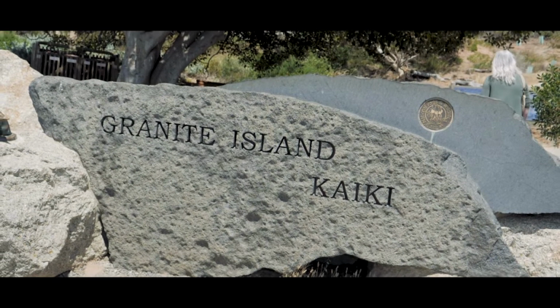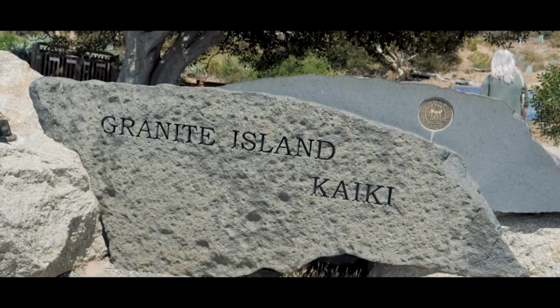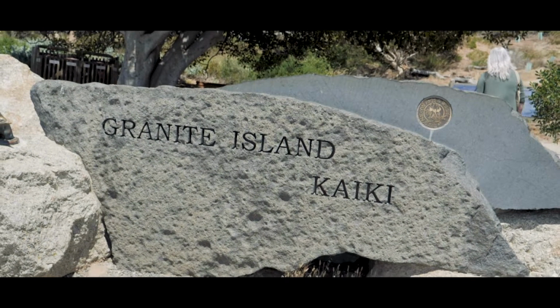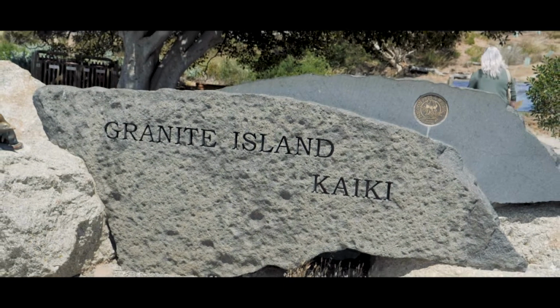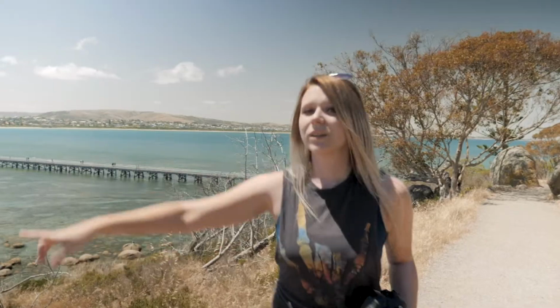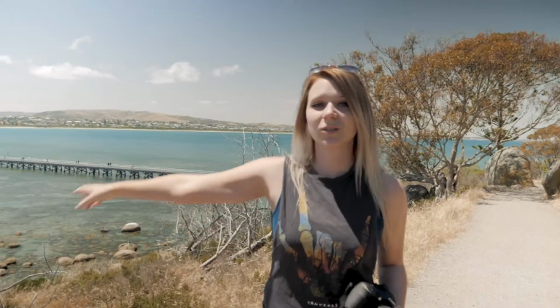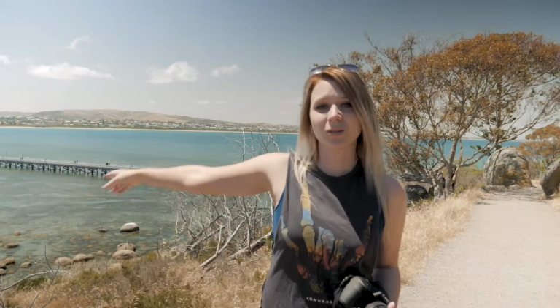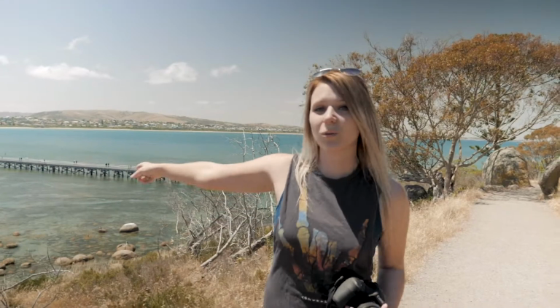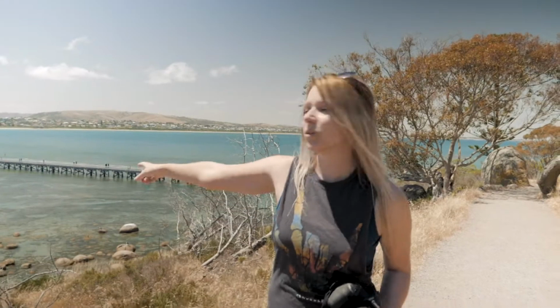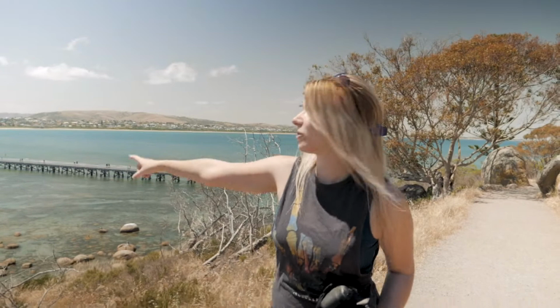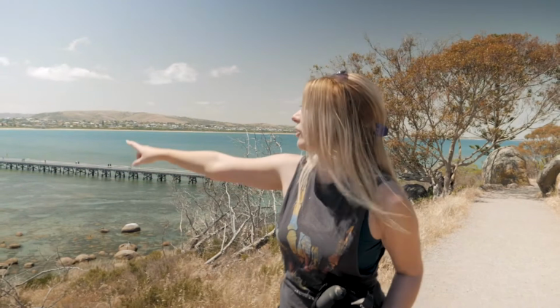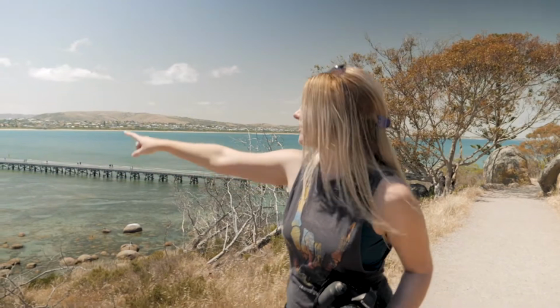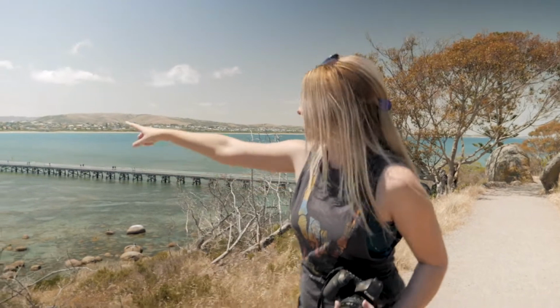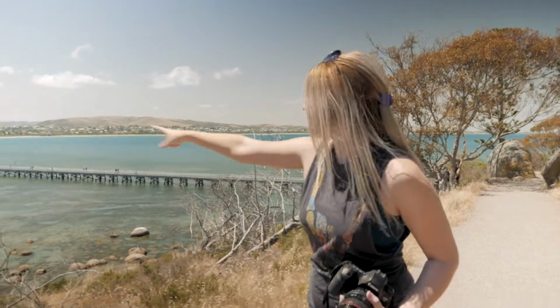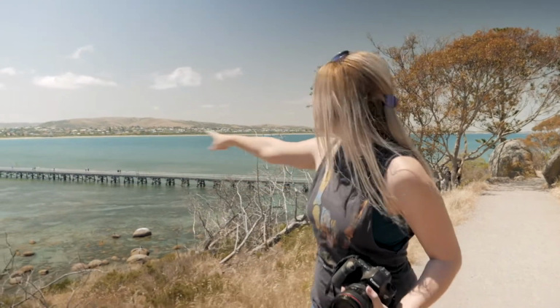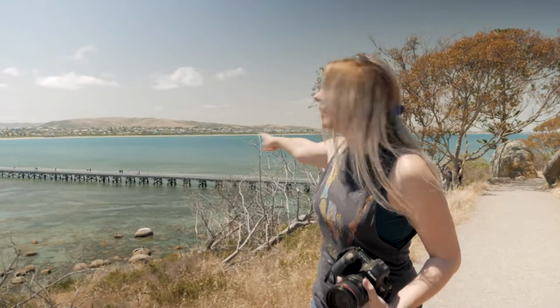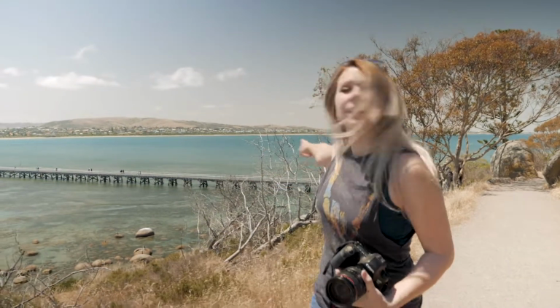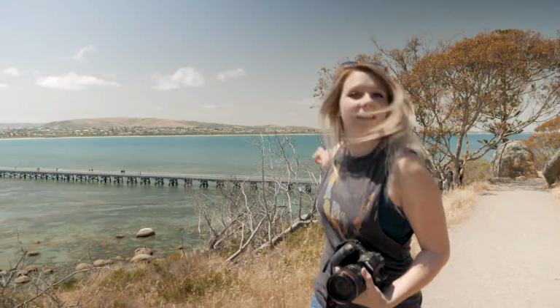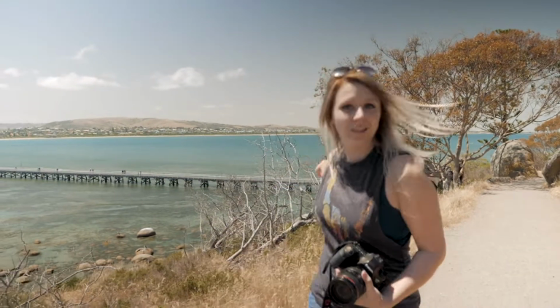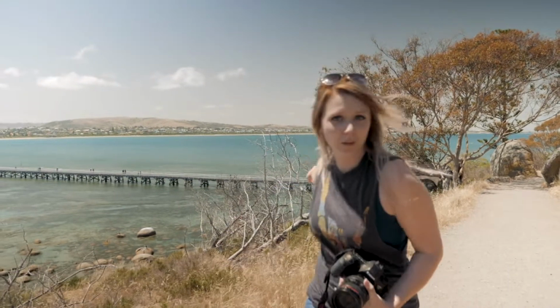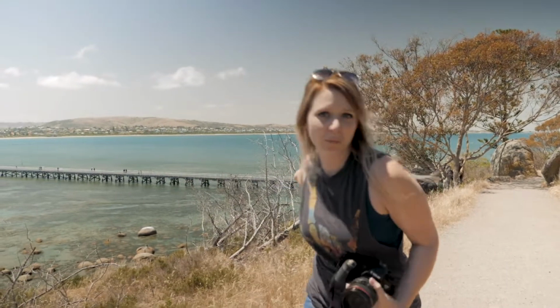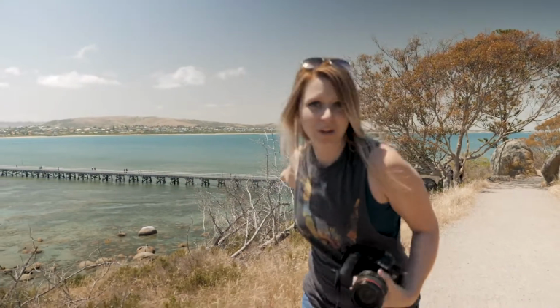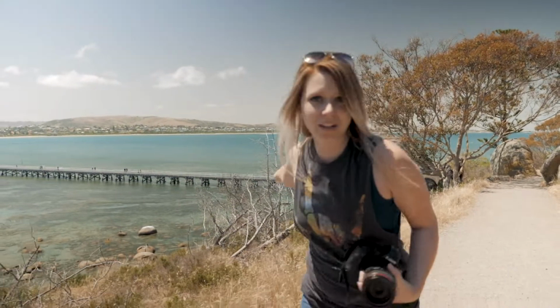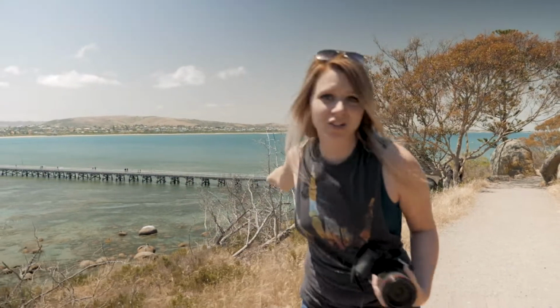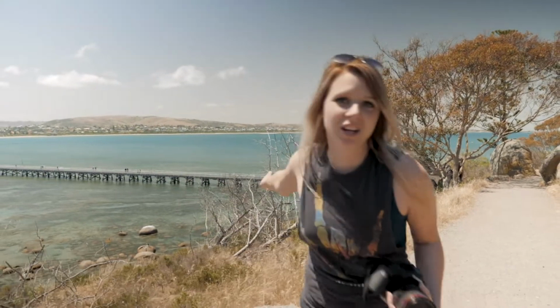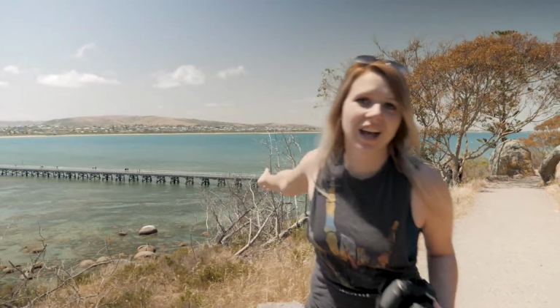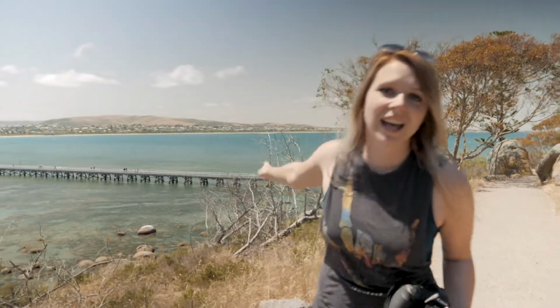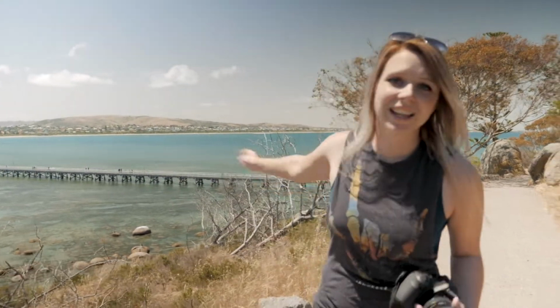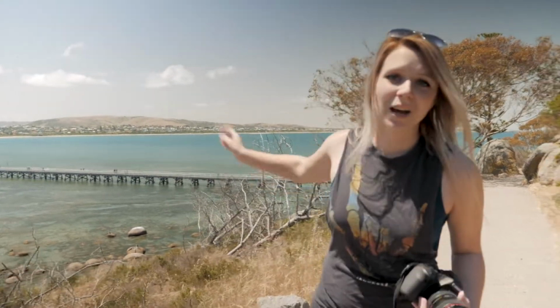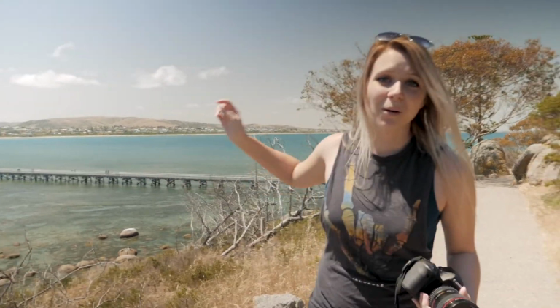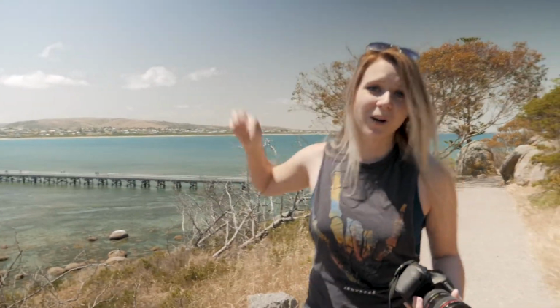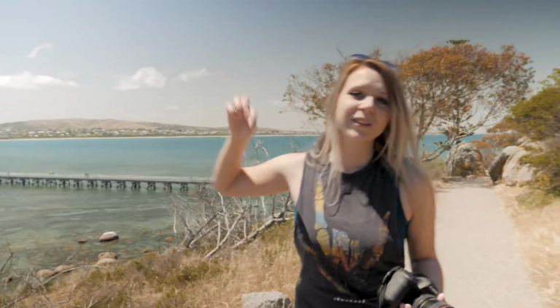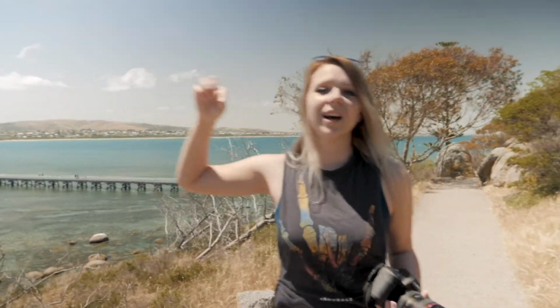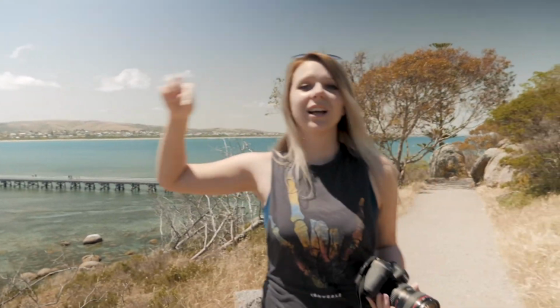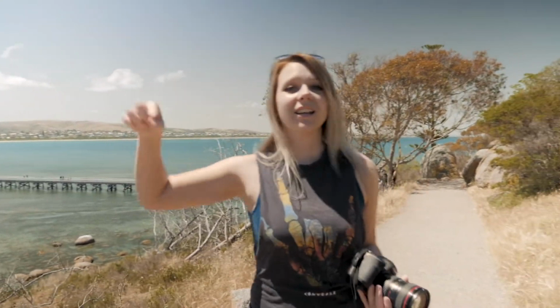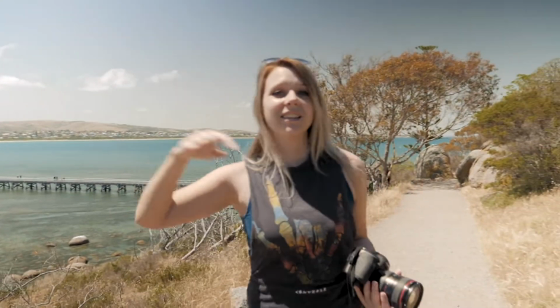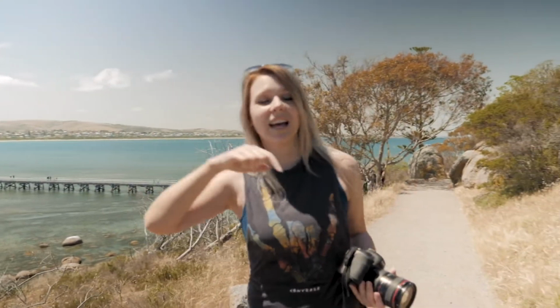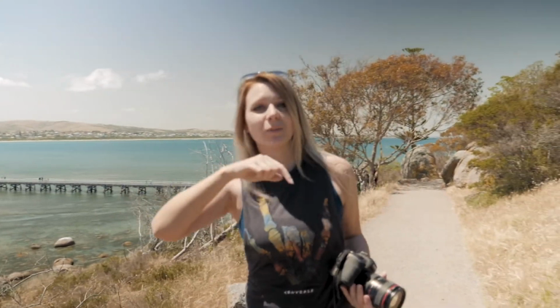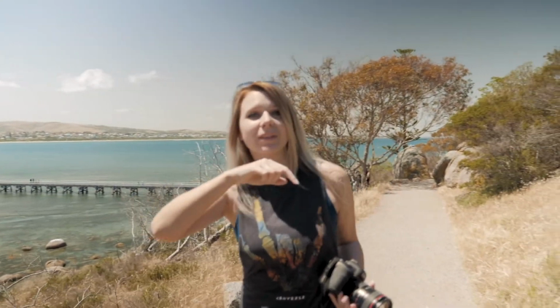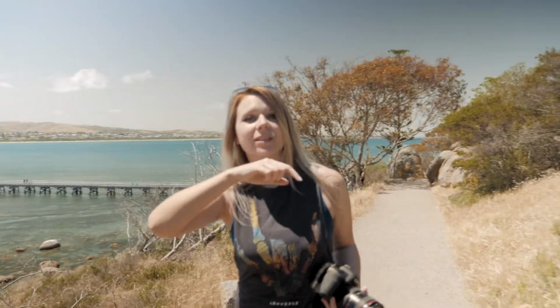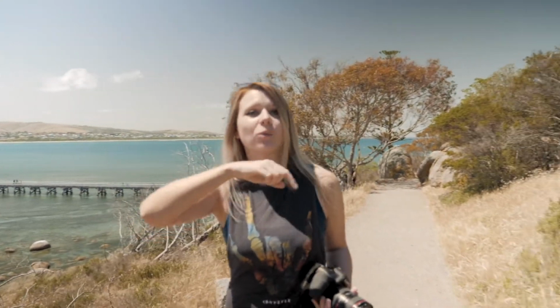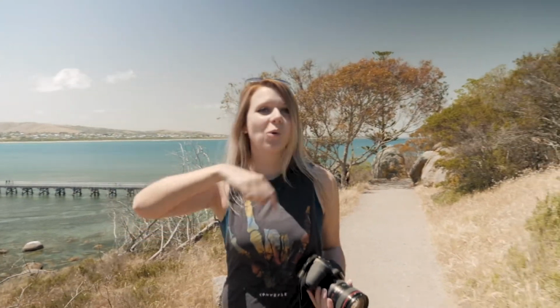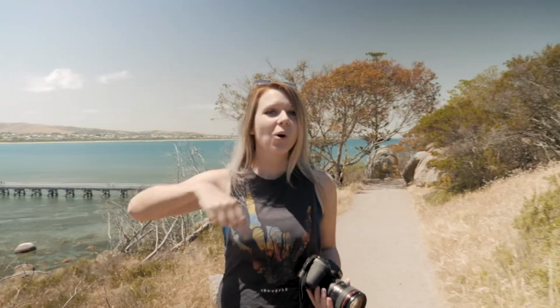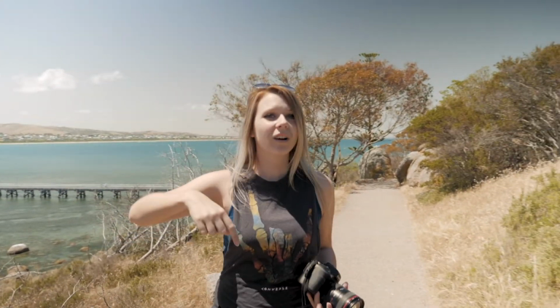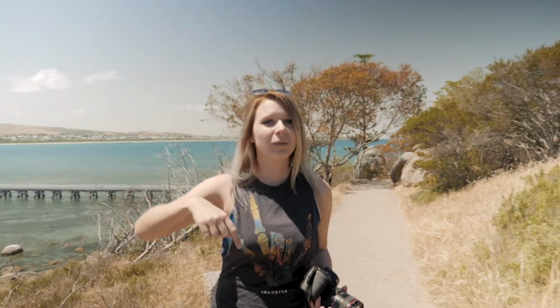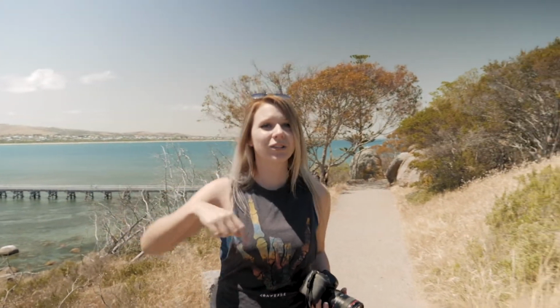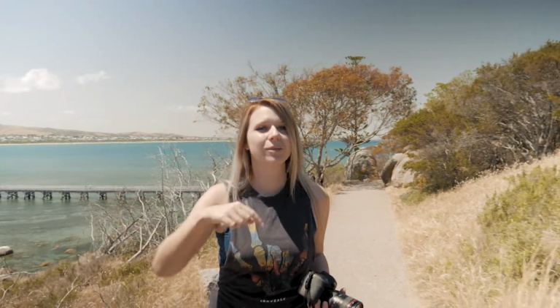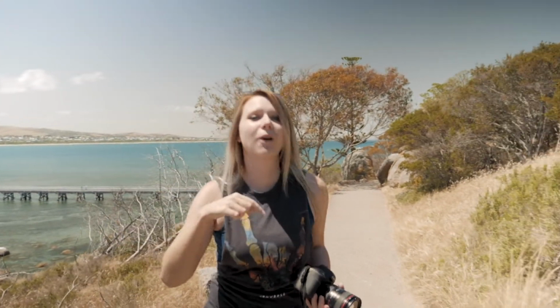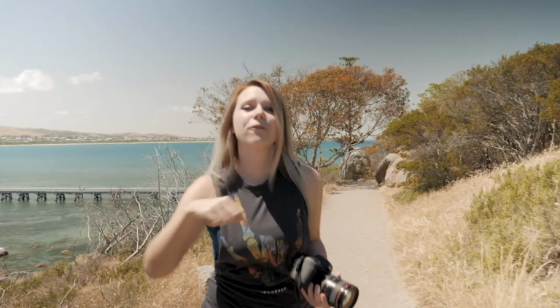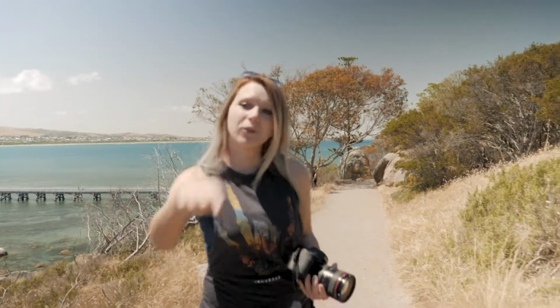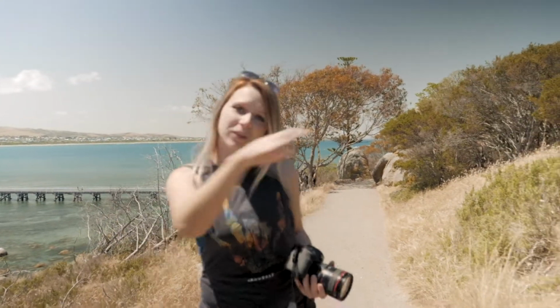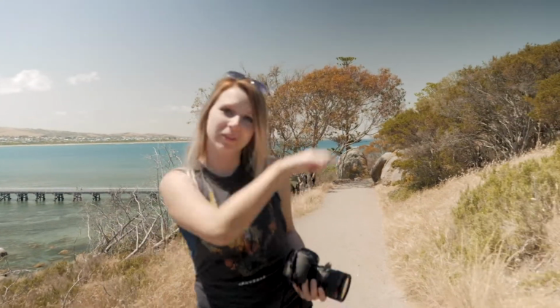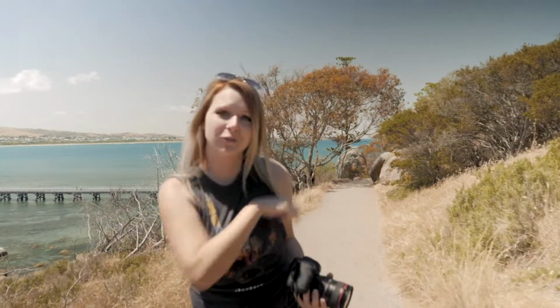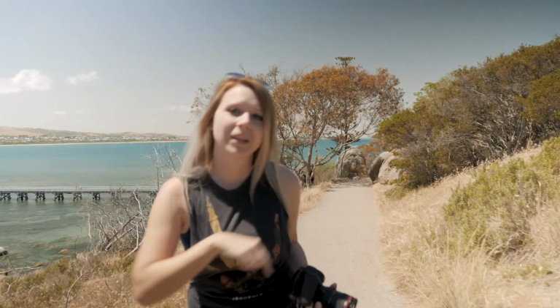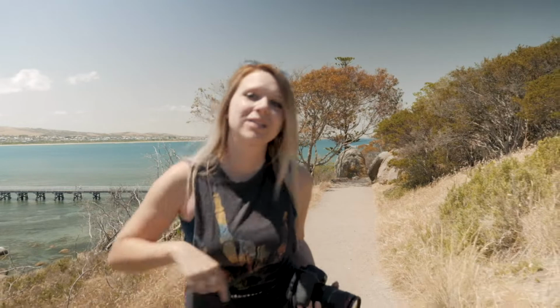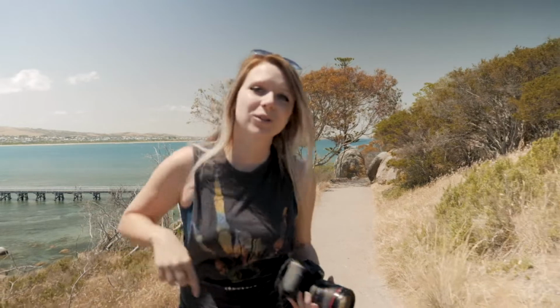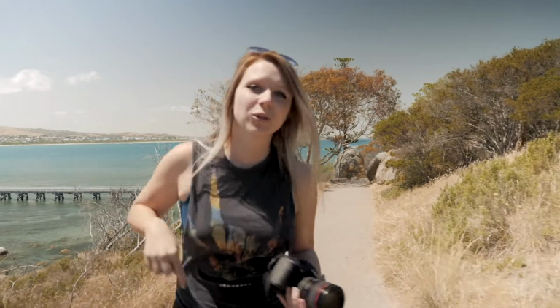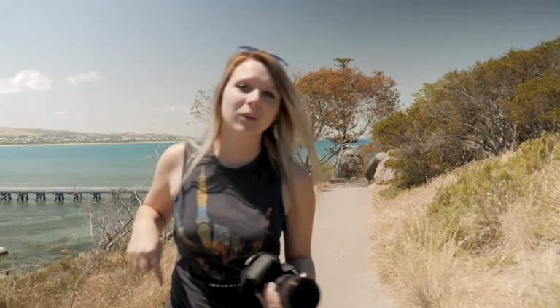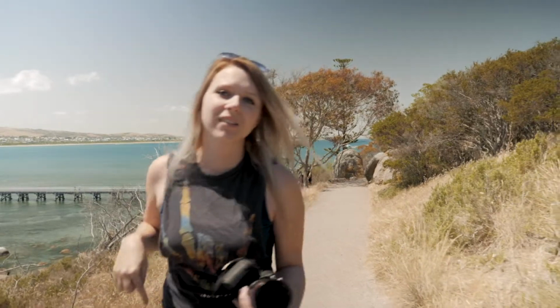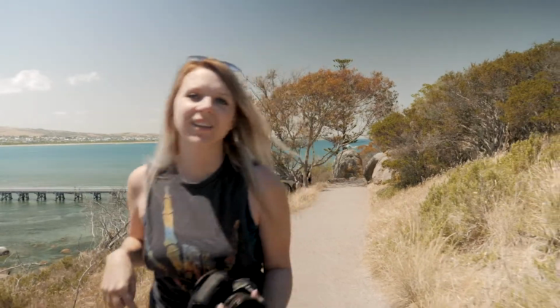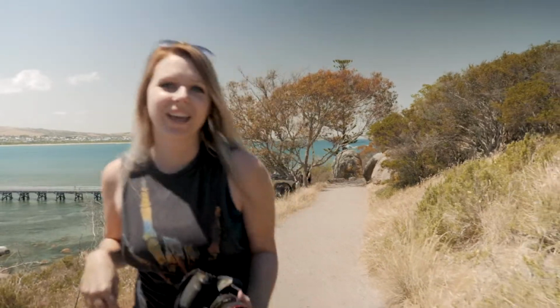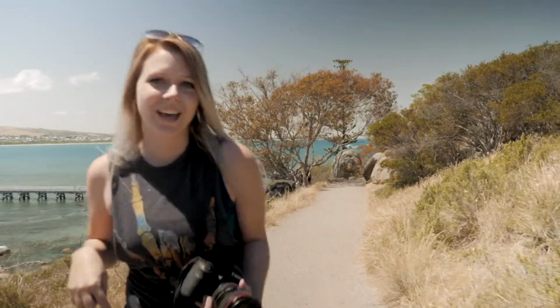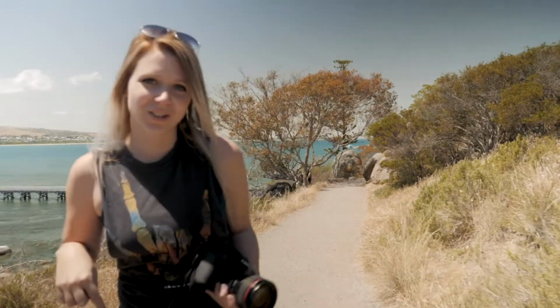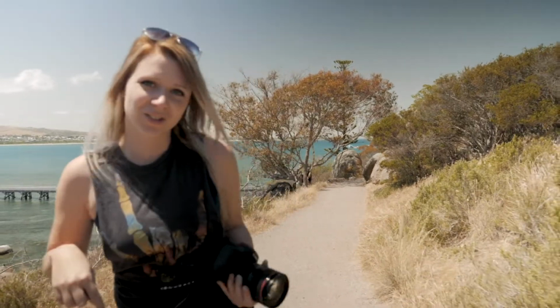We just walked across this really long bridge and now we're on the island. The walk is about 45 minutes all the way around the edge.